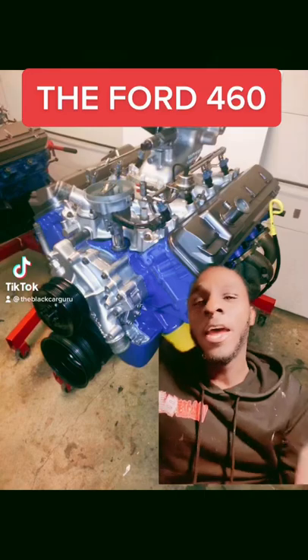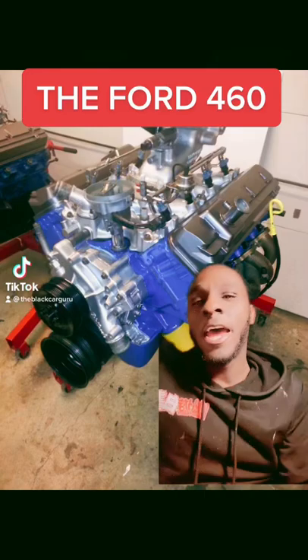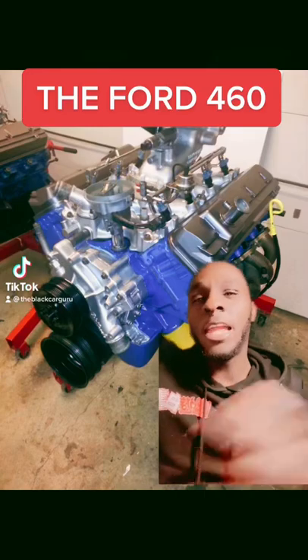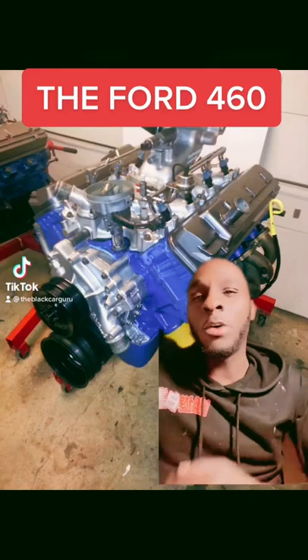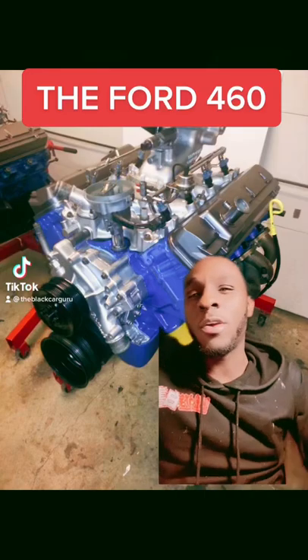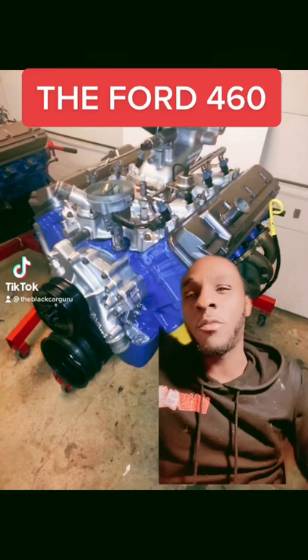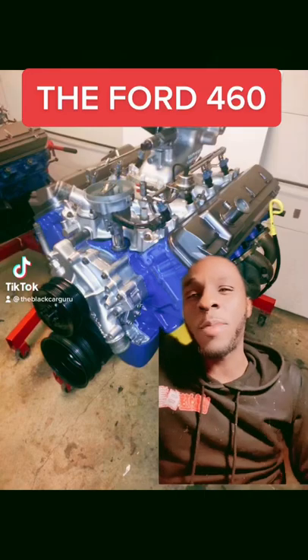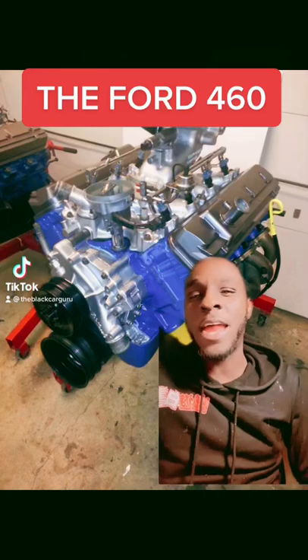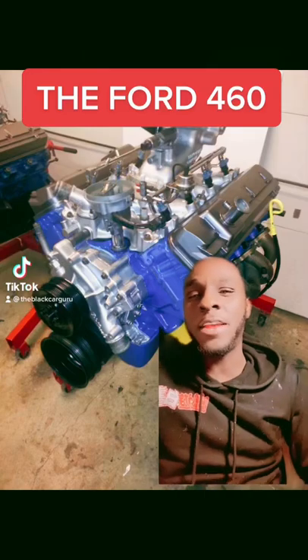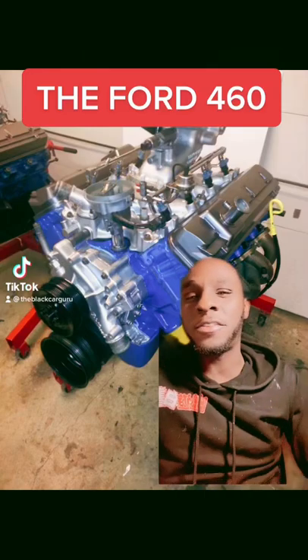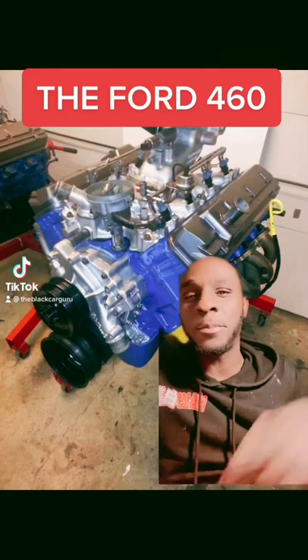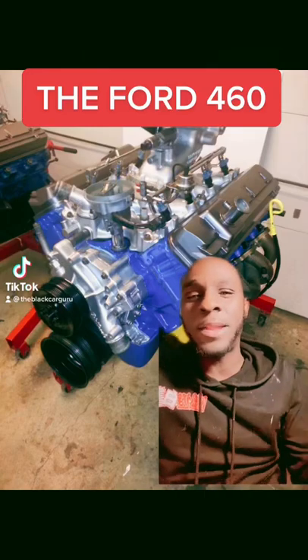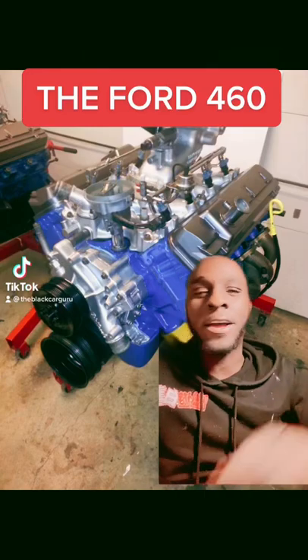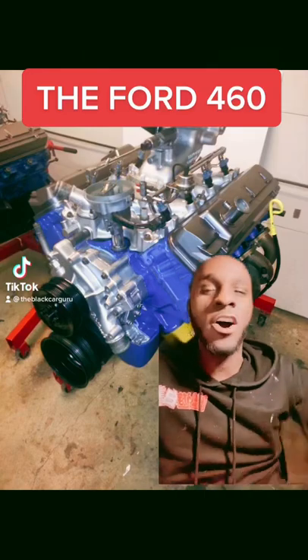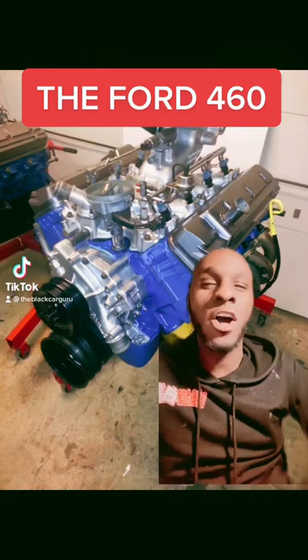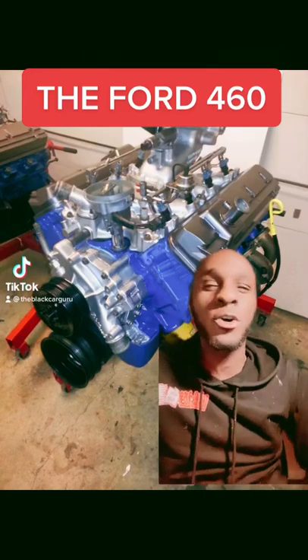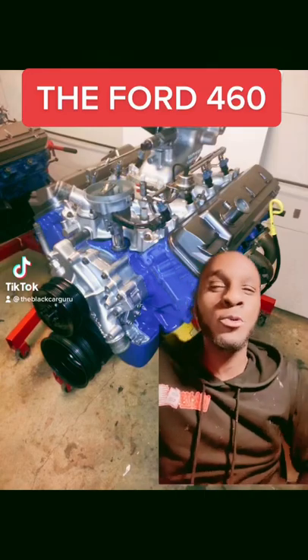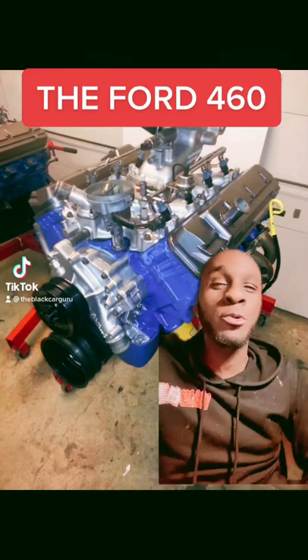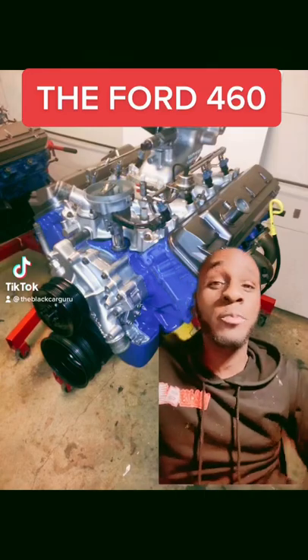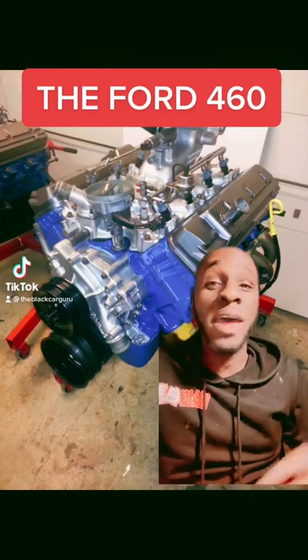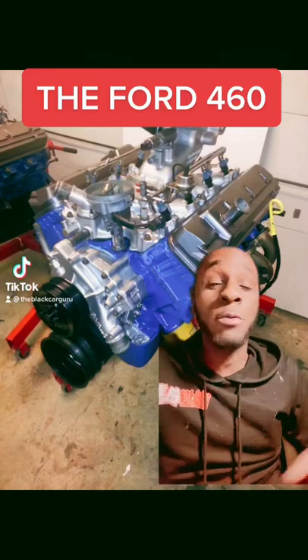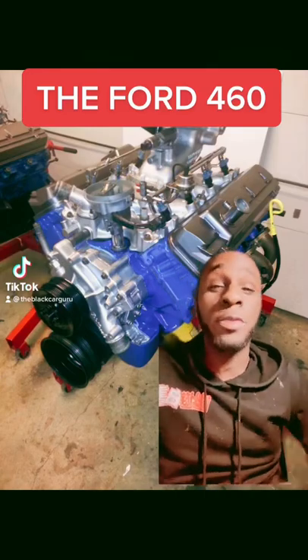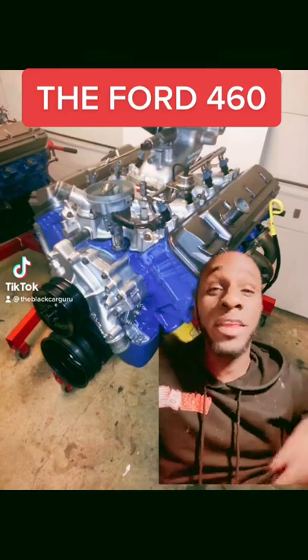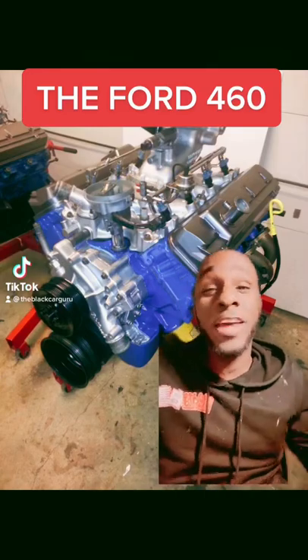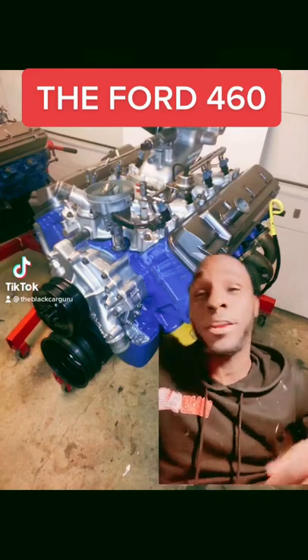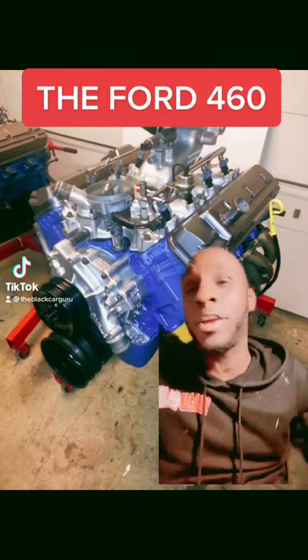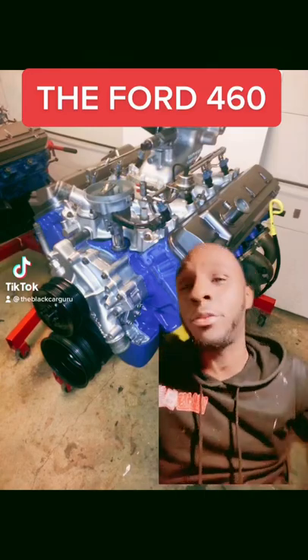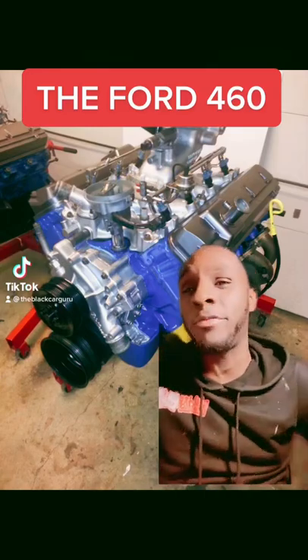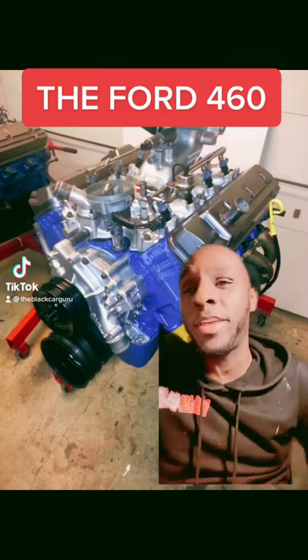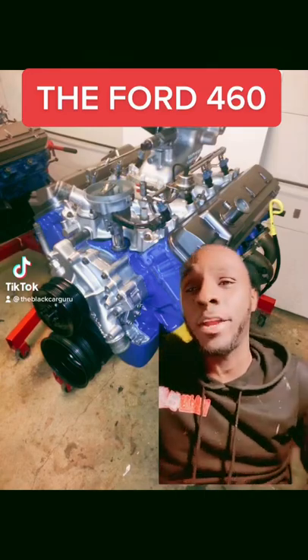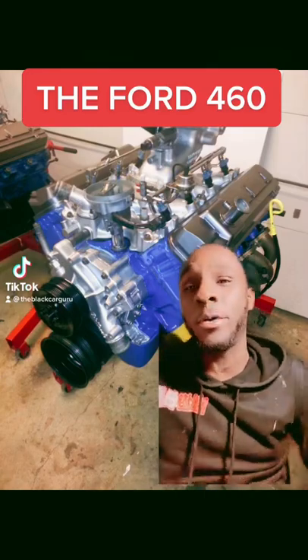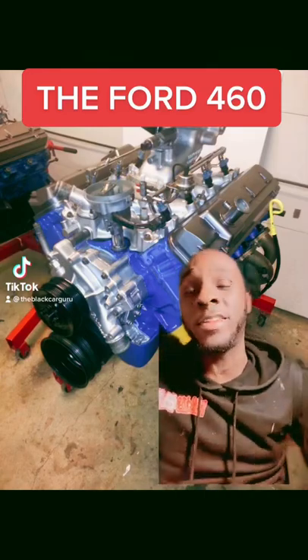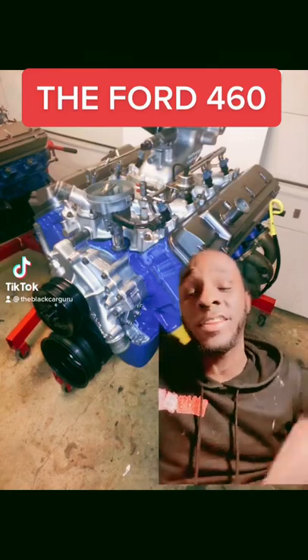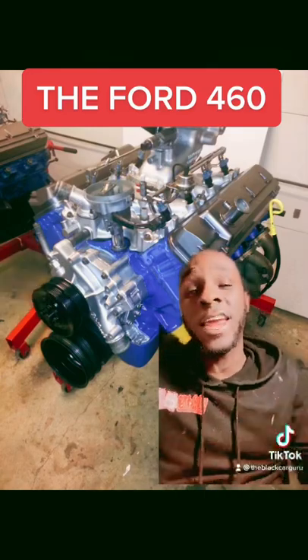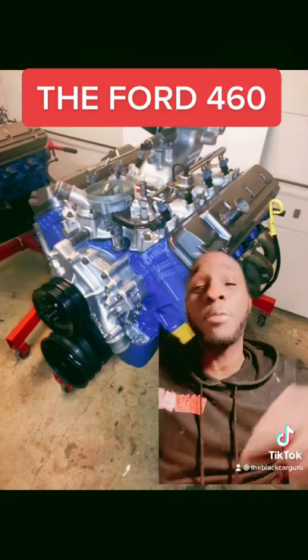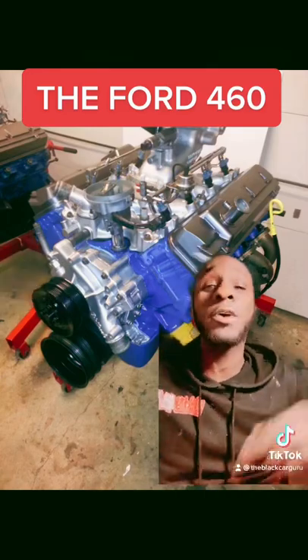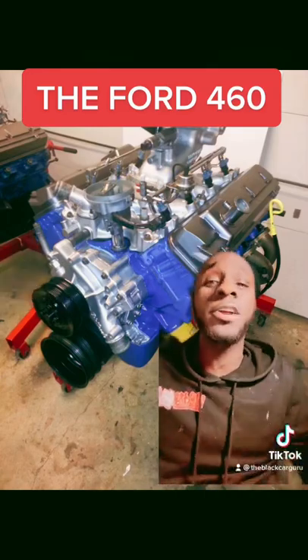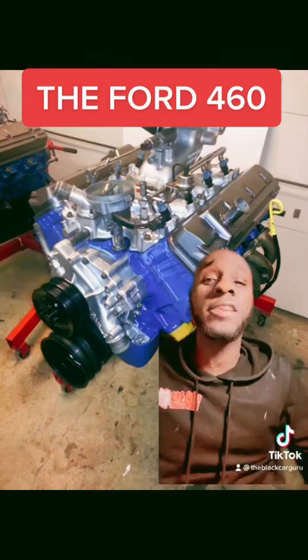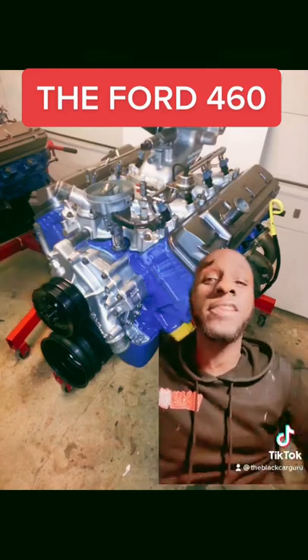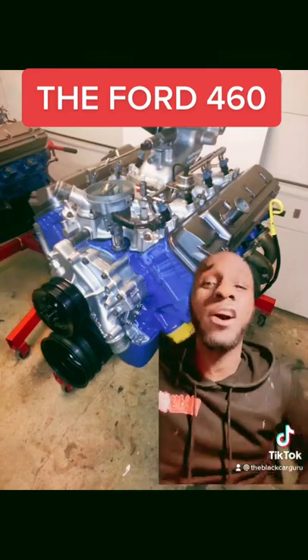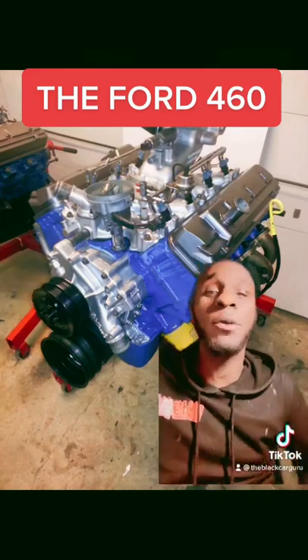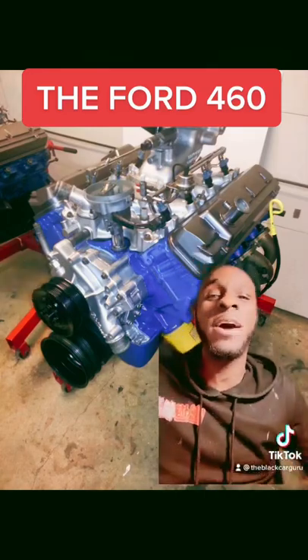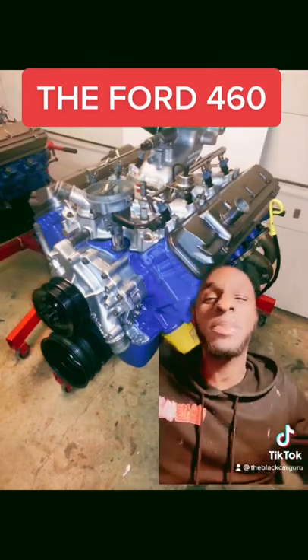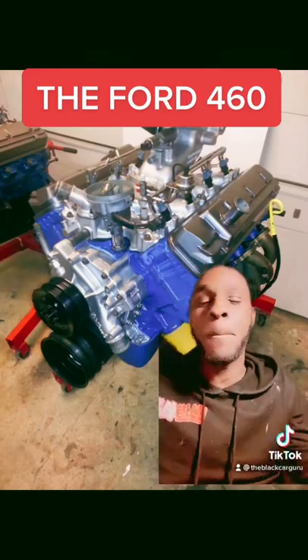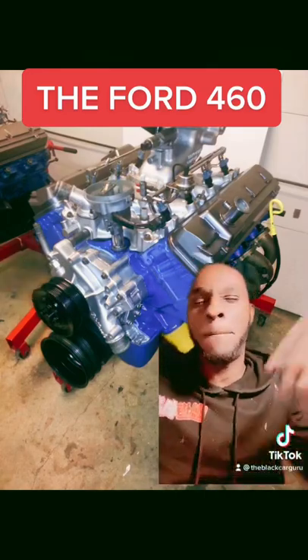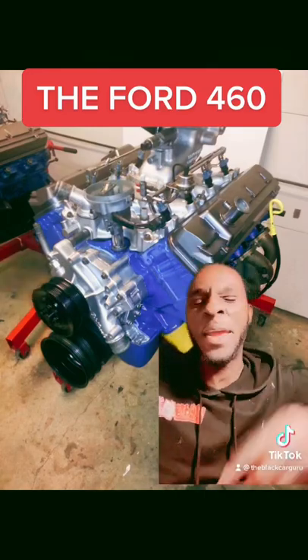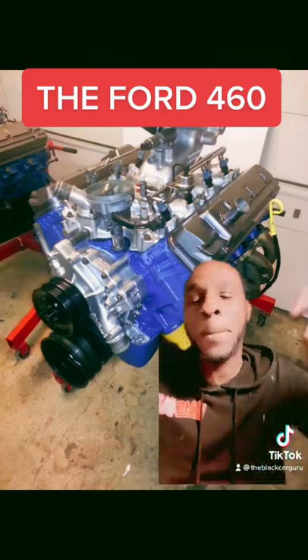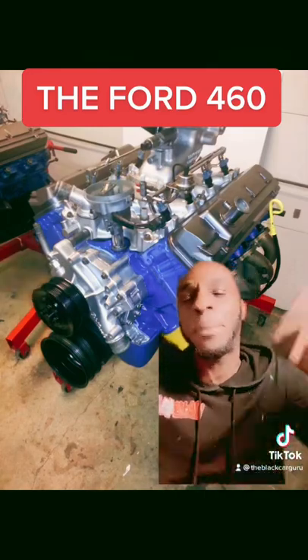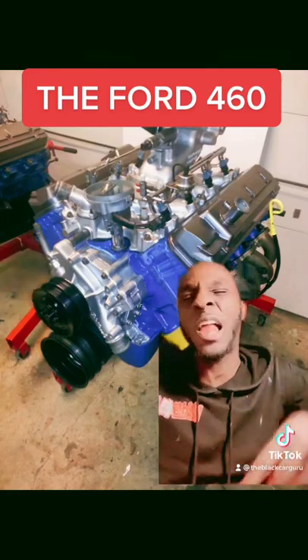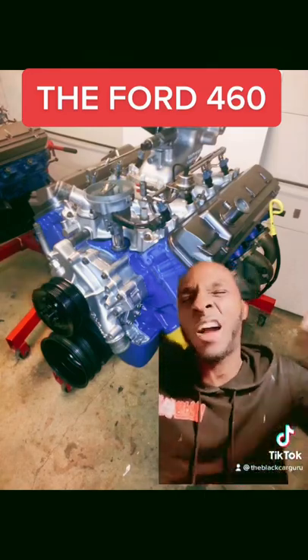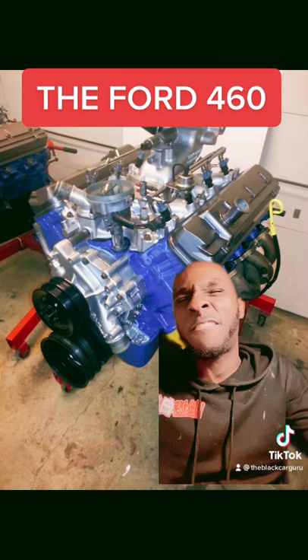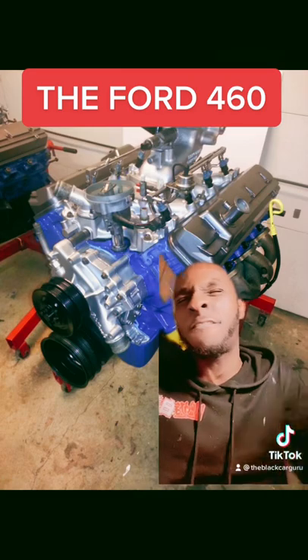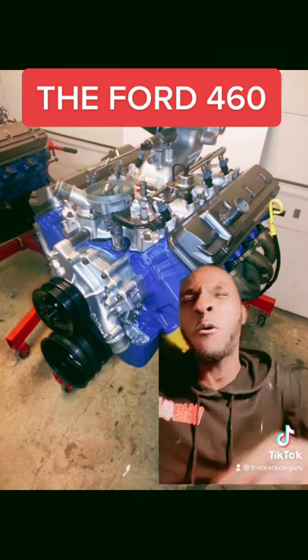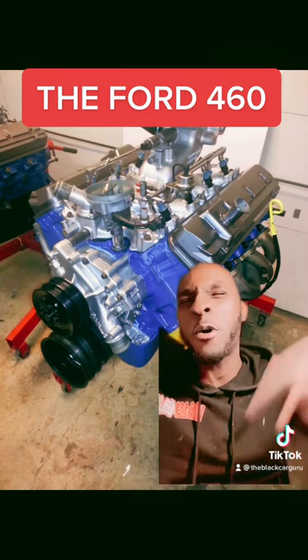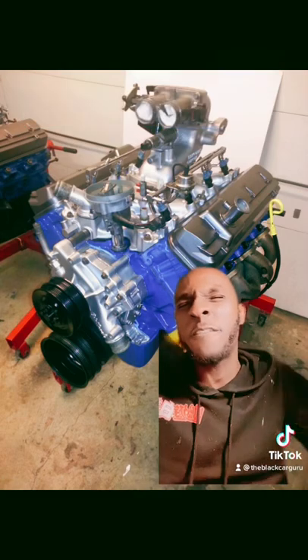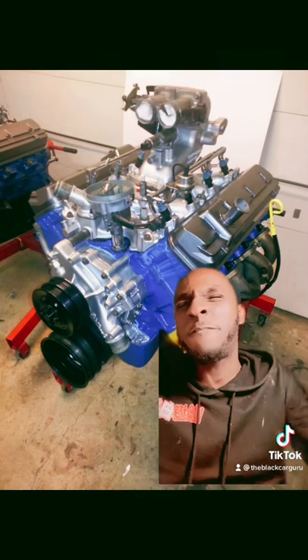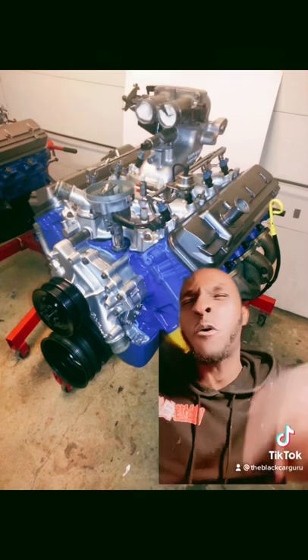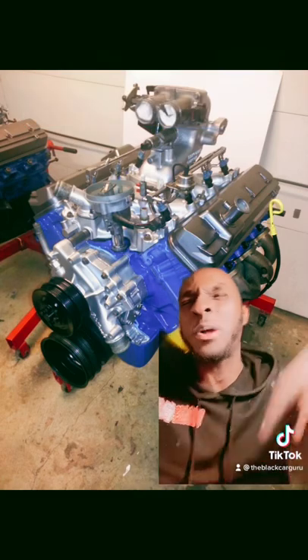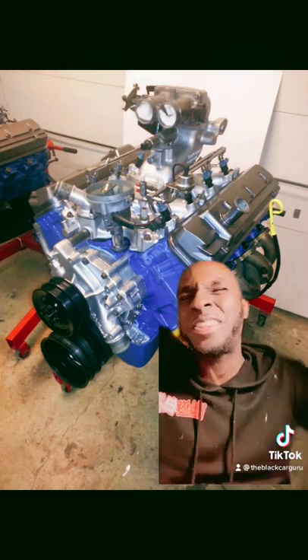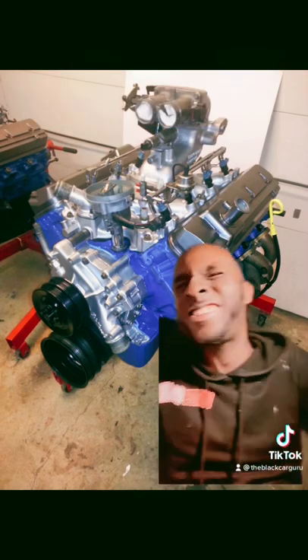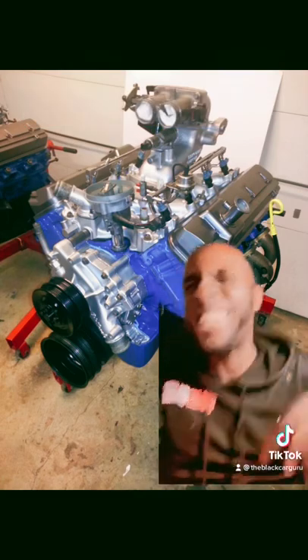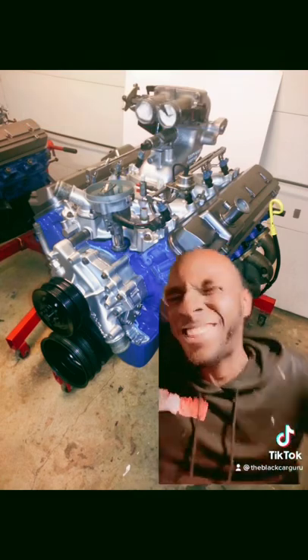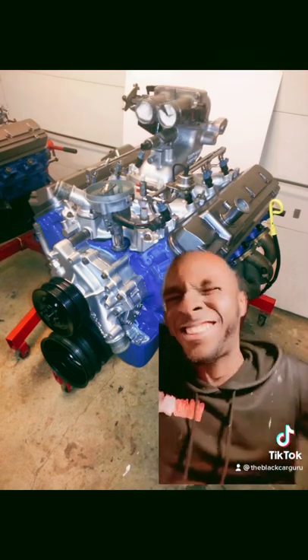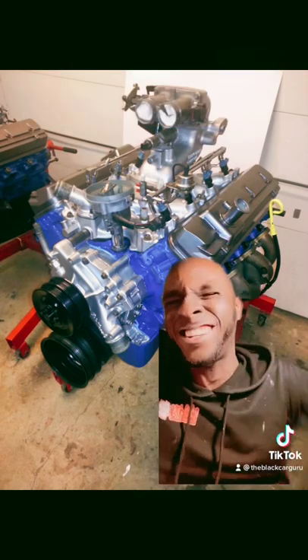Hello everybody, it's the Black Hawk Guru back with another video and today we're going to talk about the big block Ford 460.